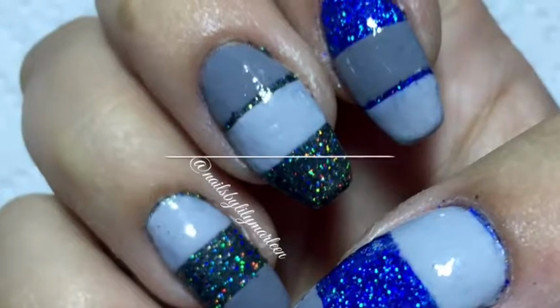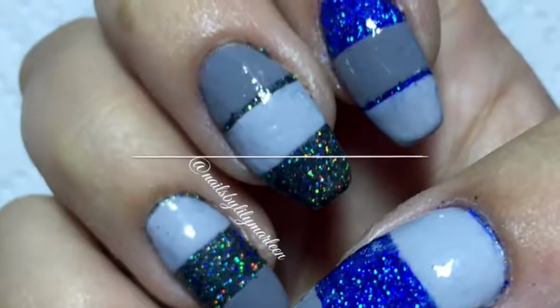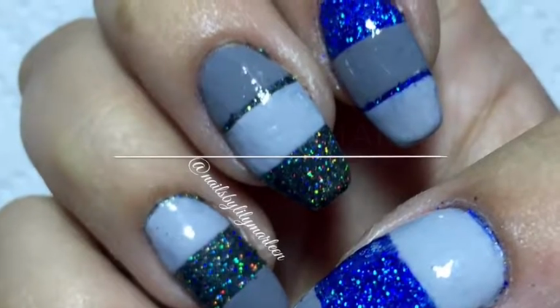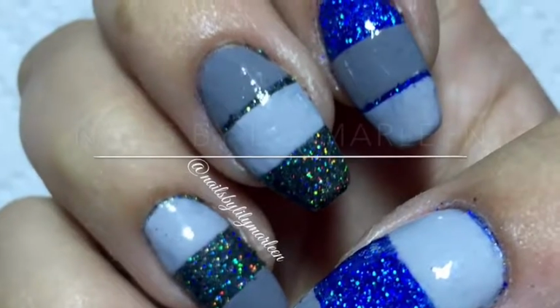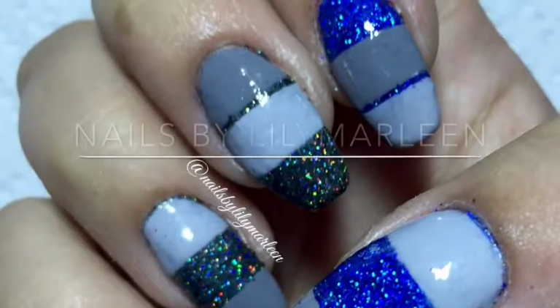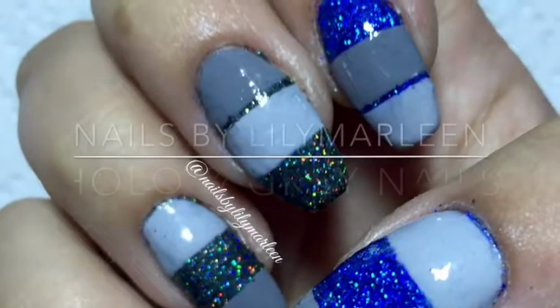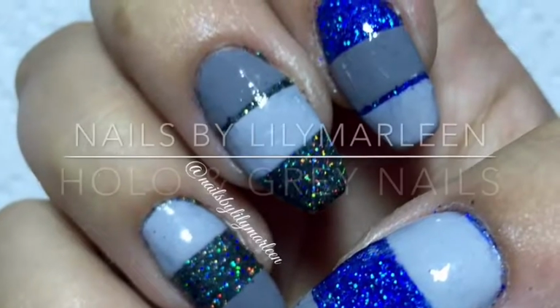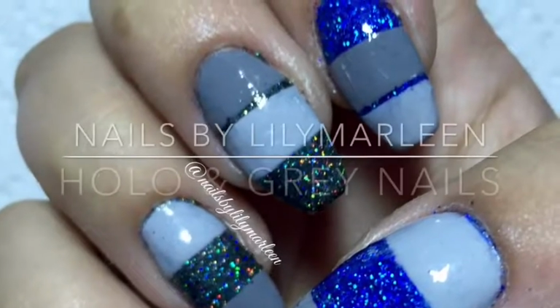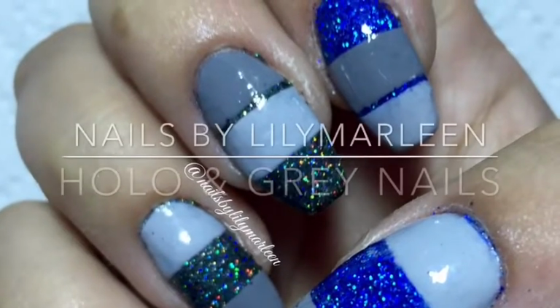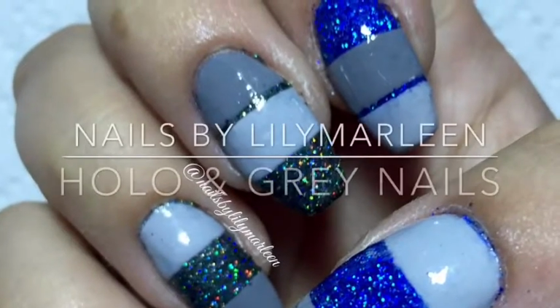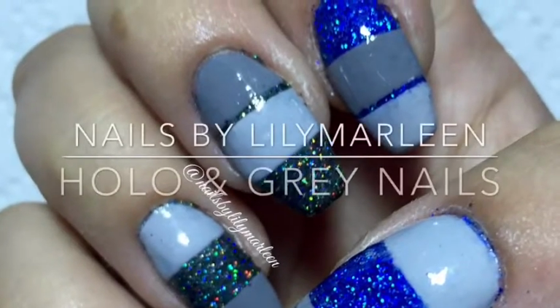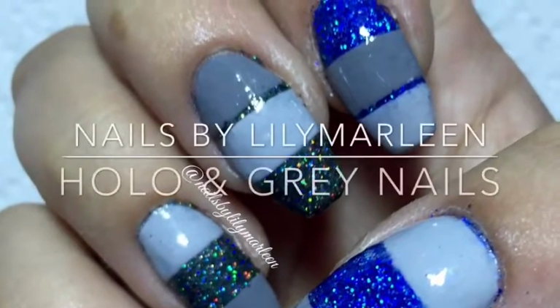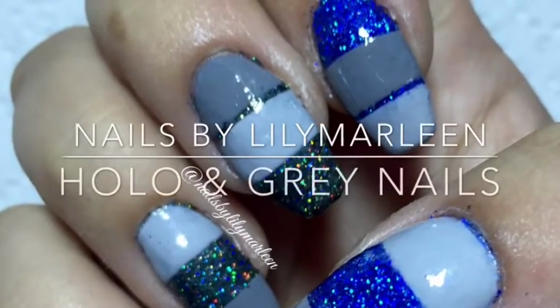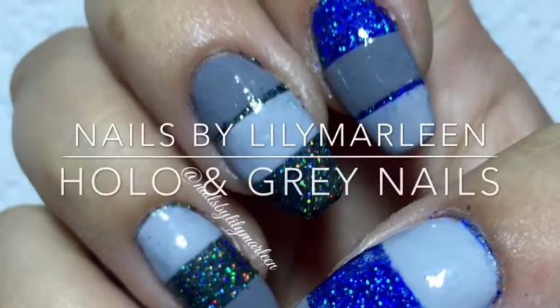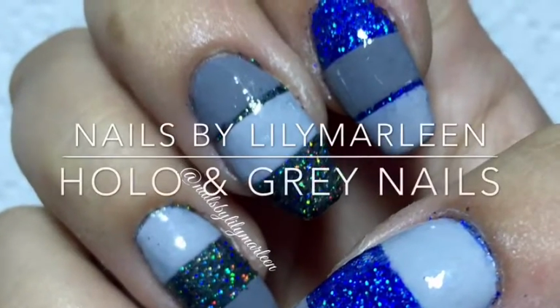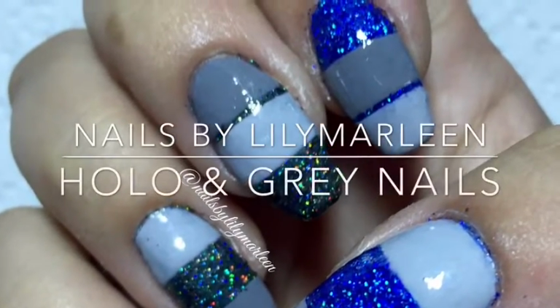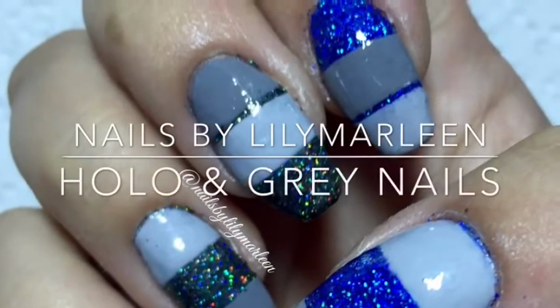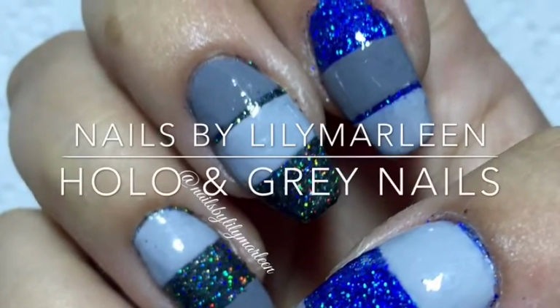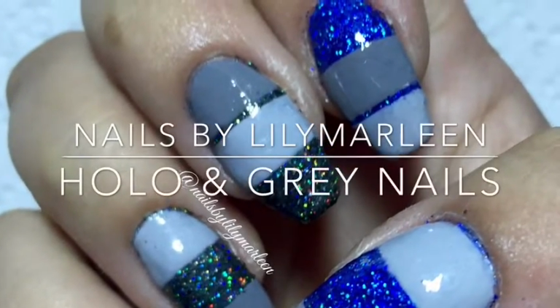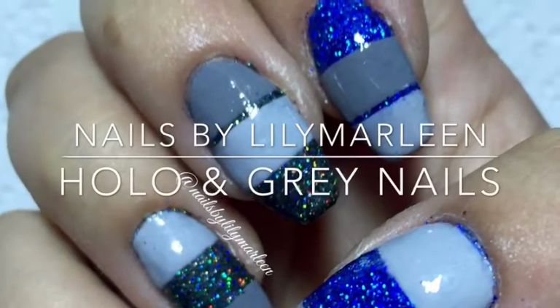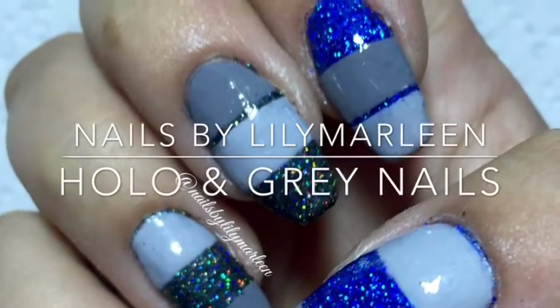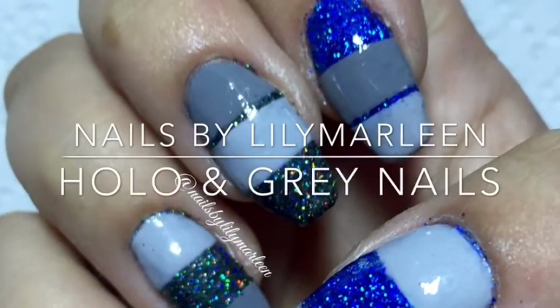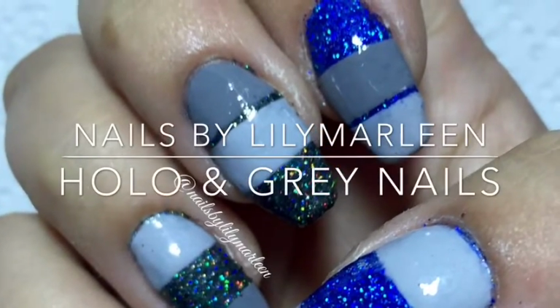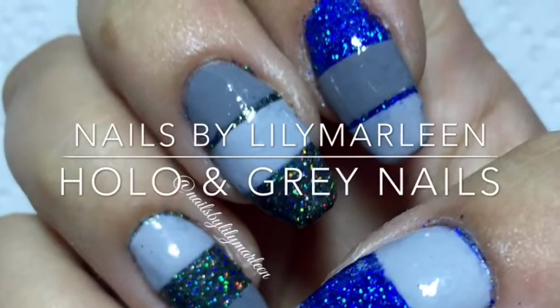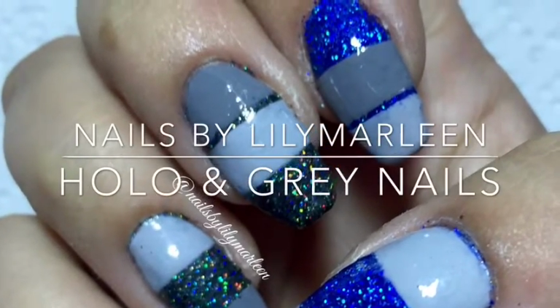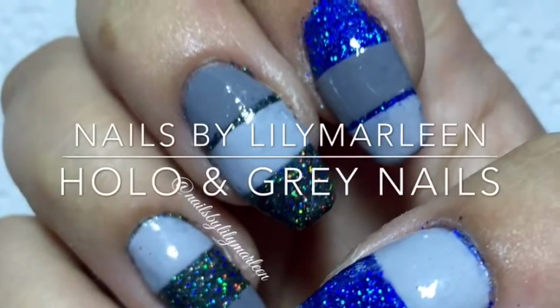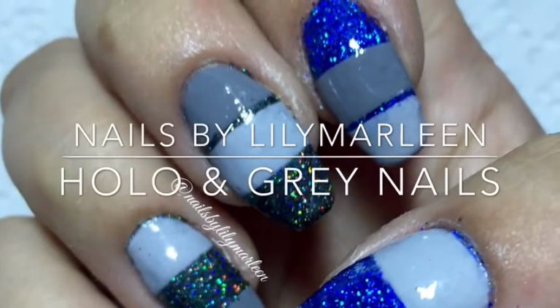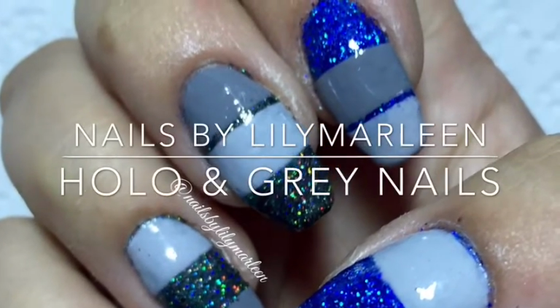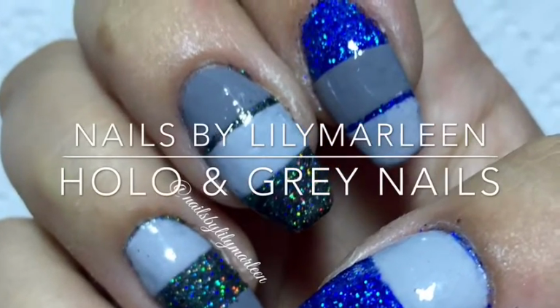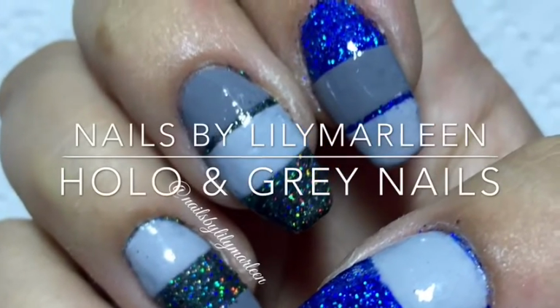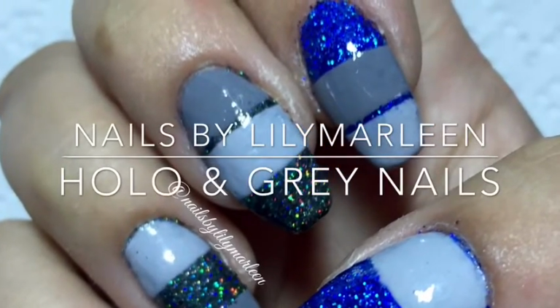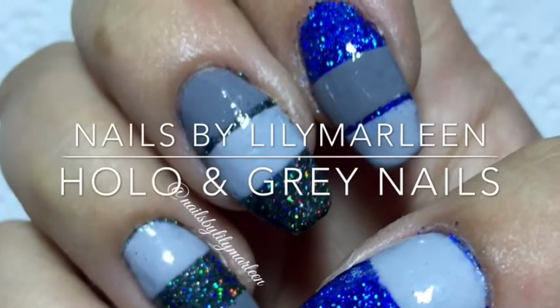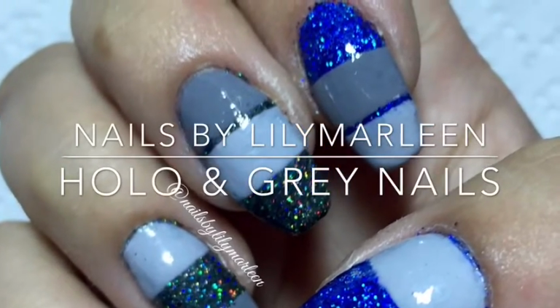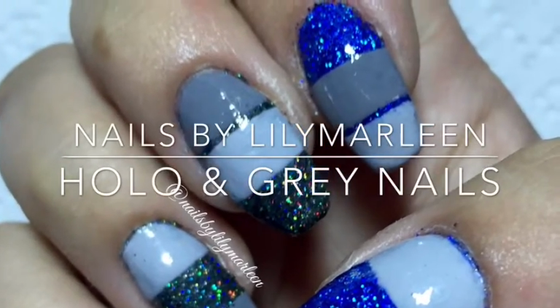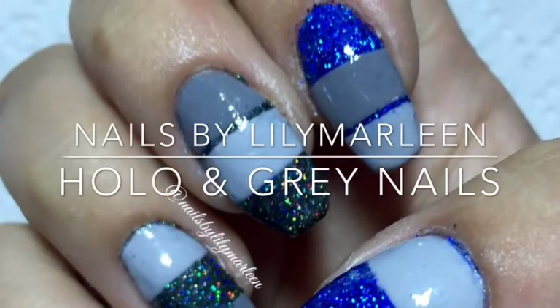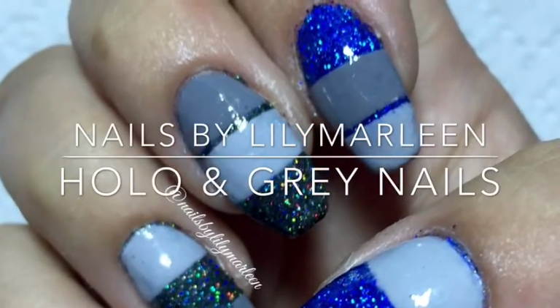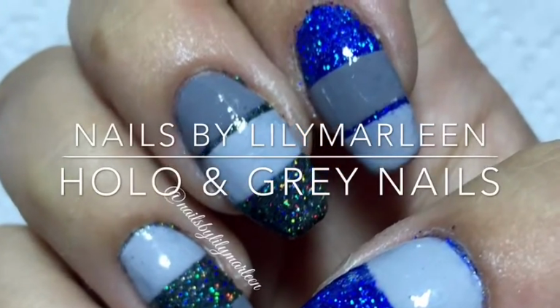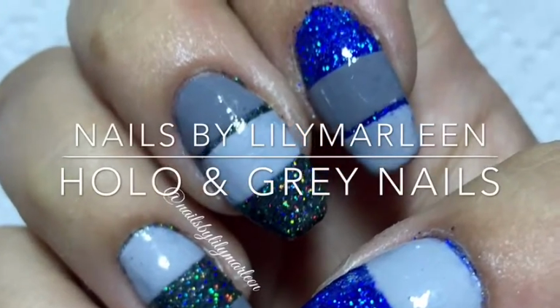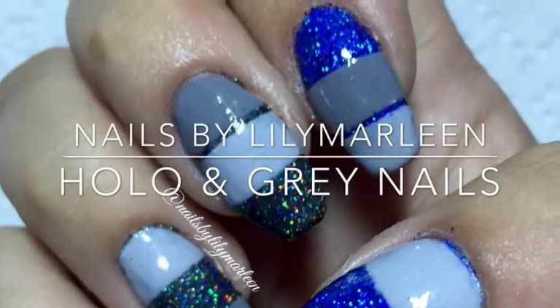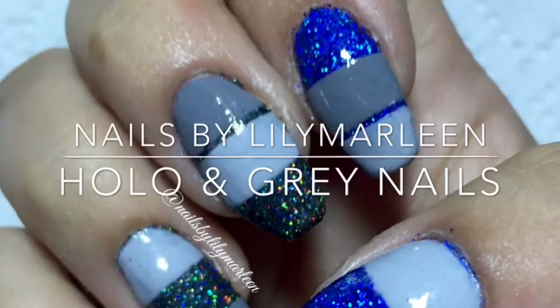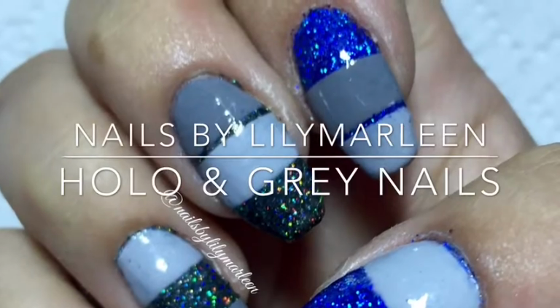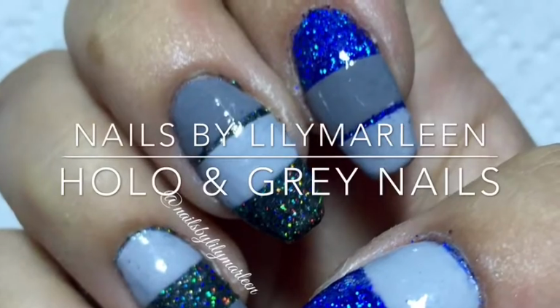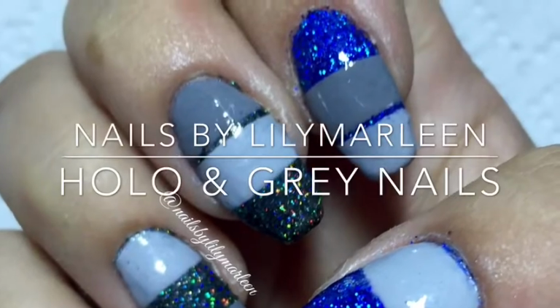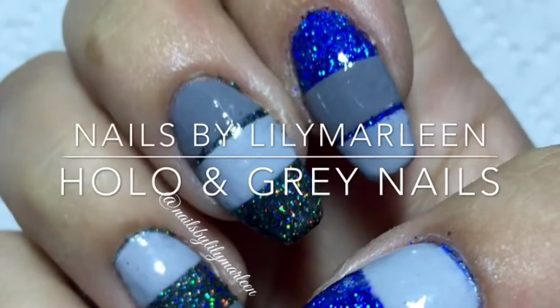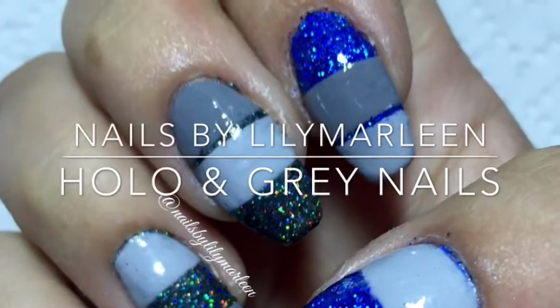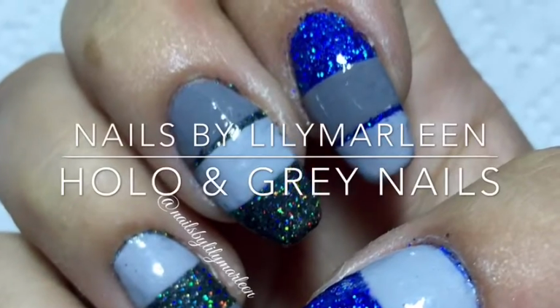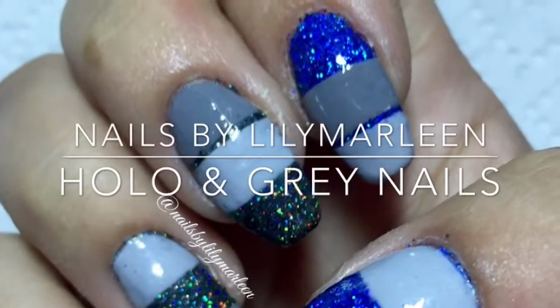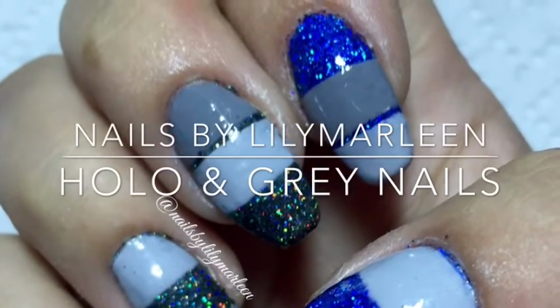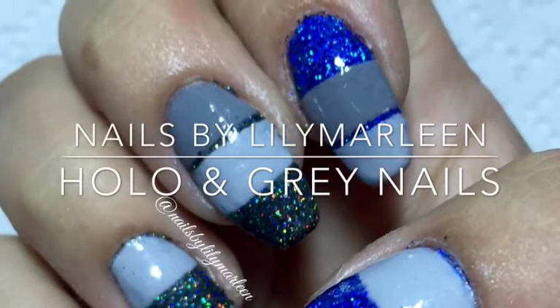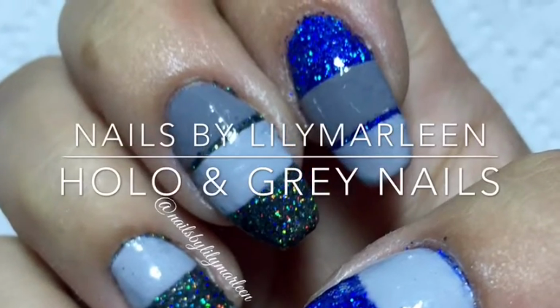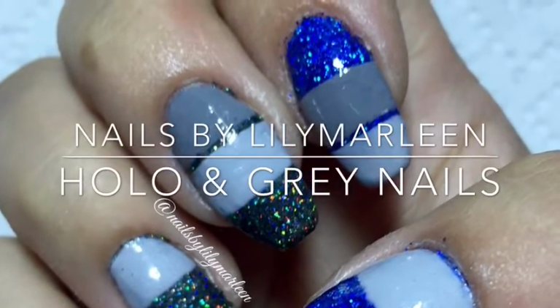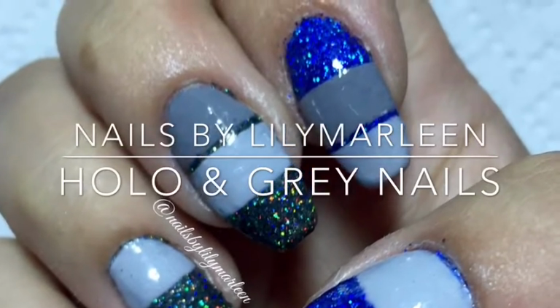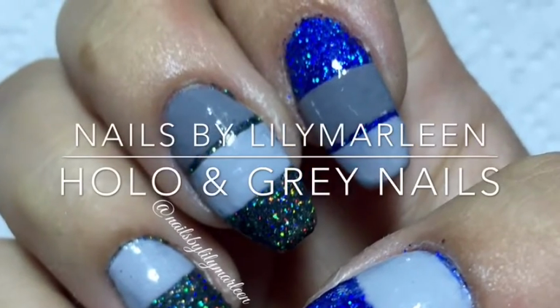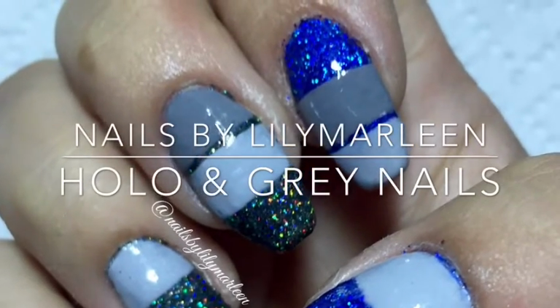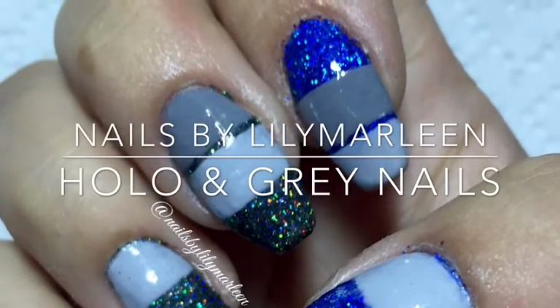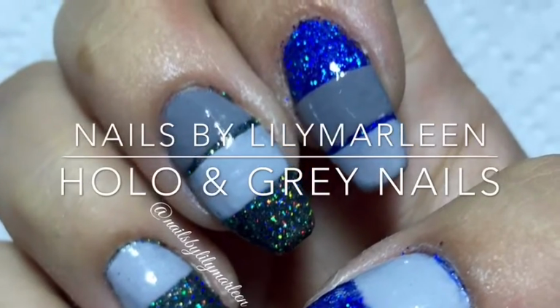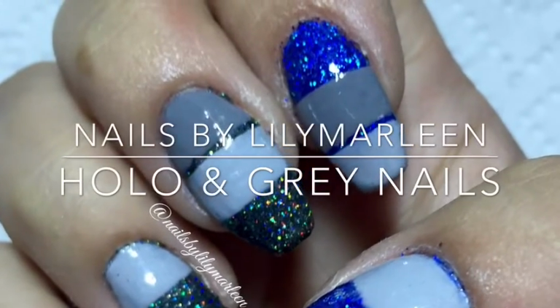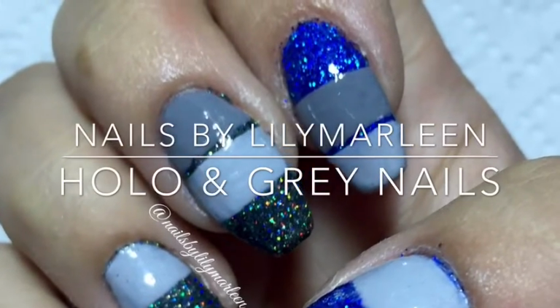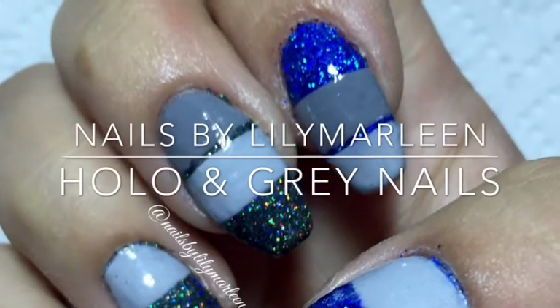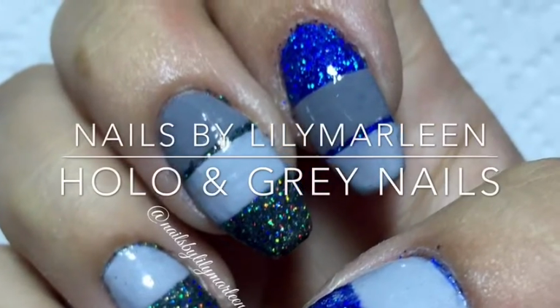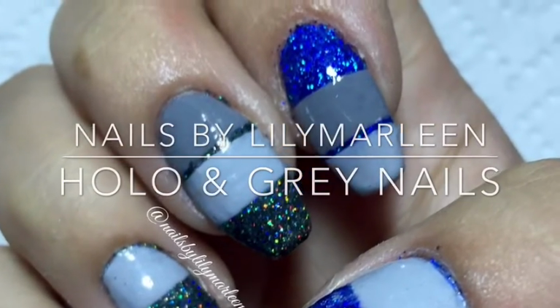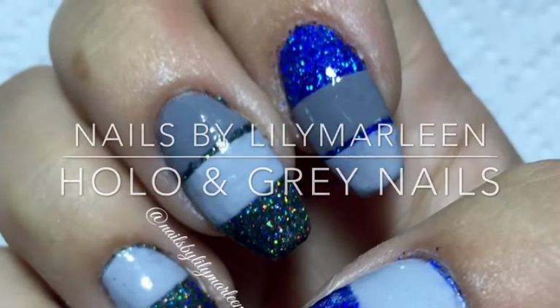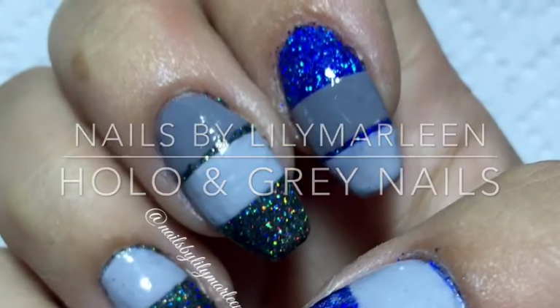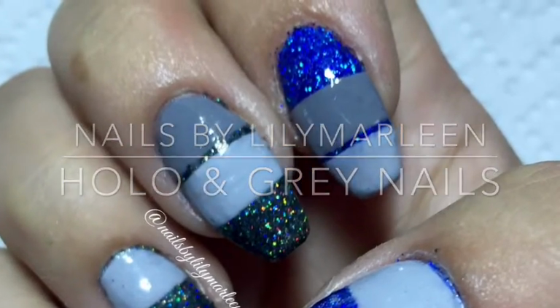Welcome to my channel Nails by Lillie Marlene. This is my newest manicure, Hello in Gray Nails.